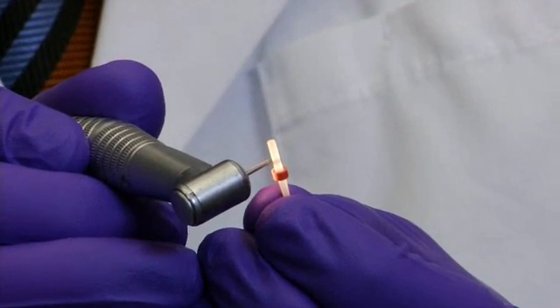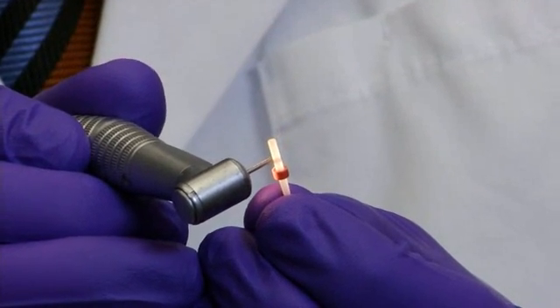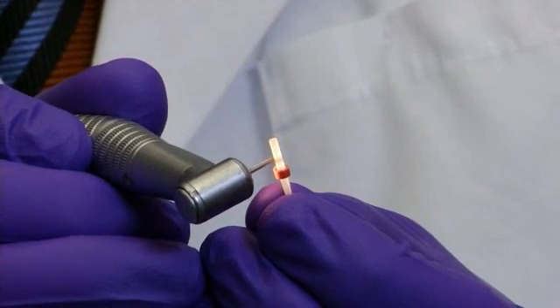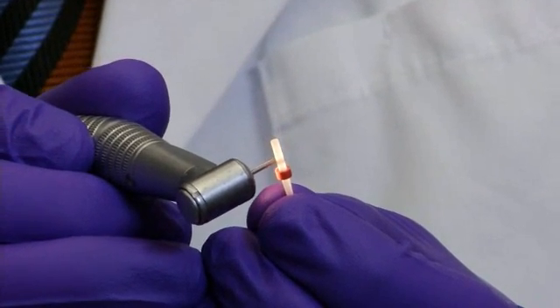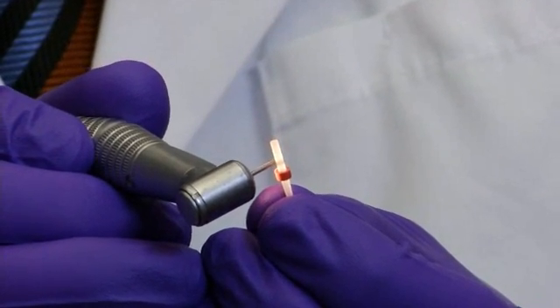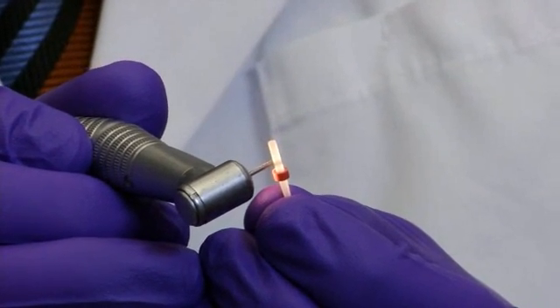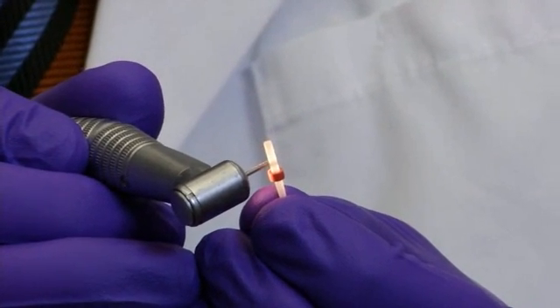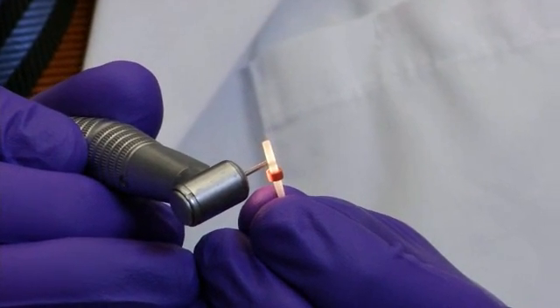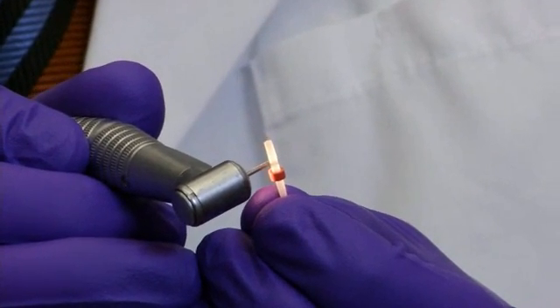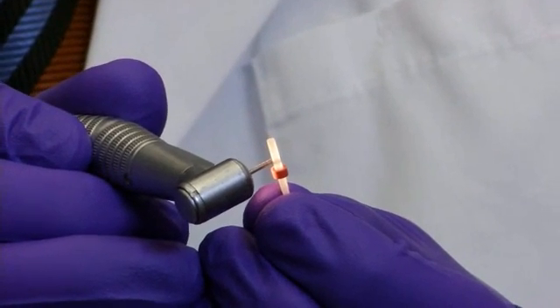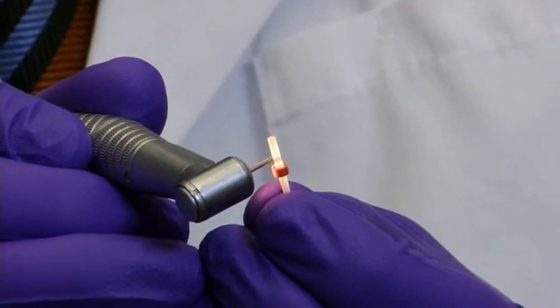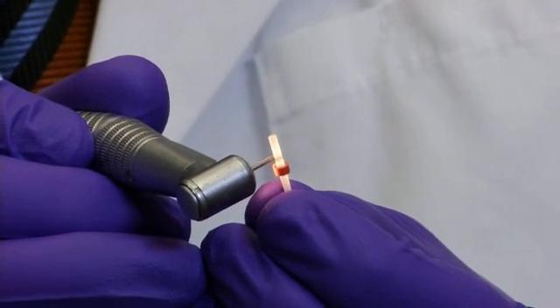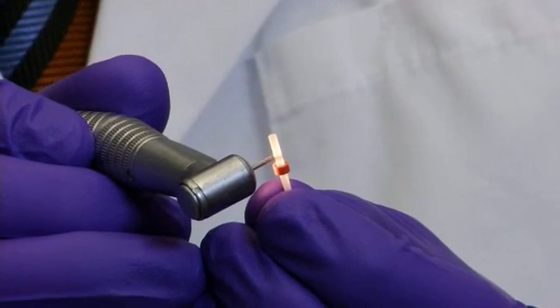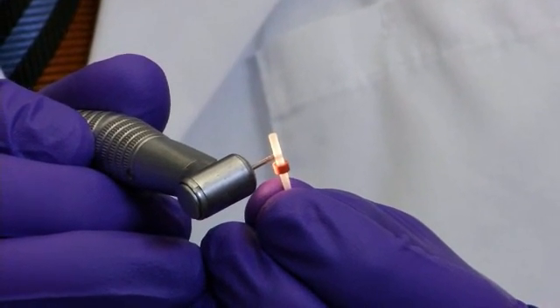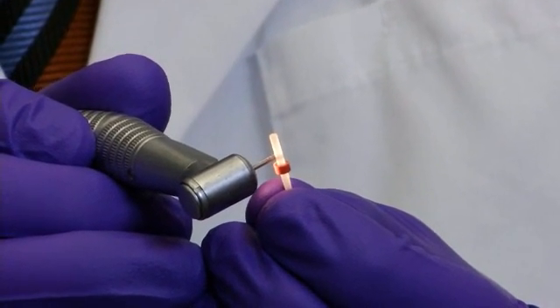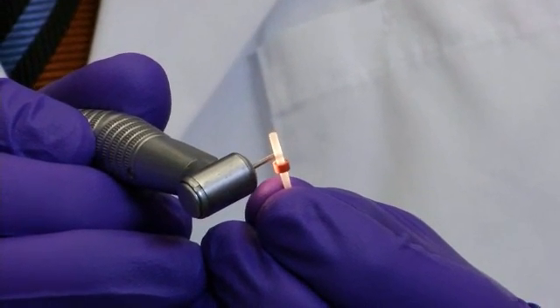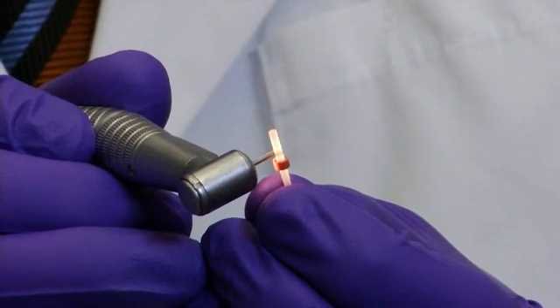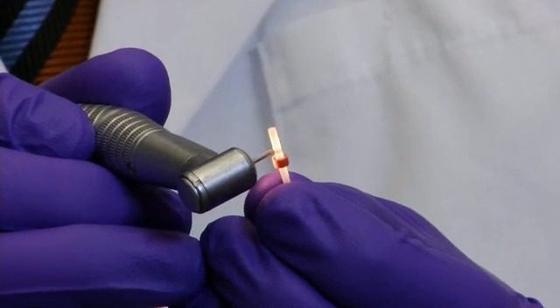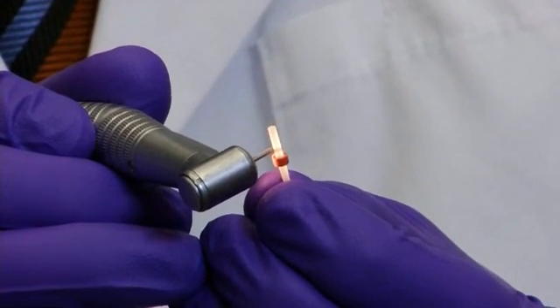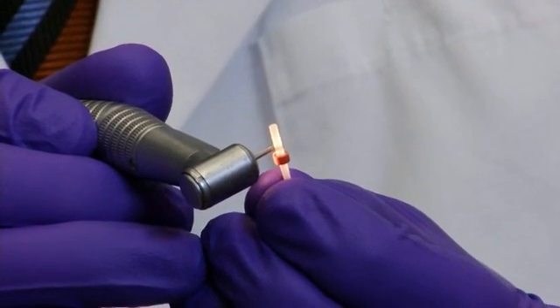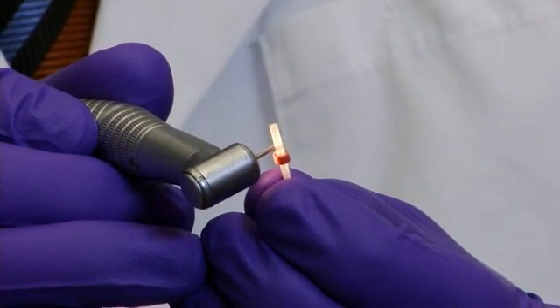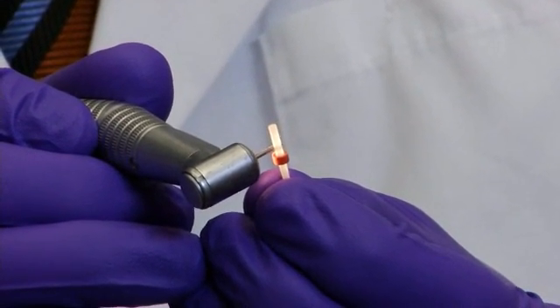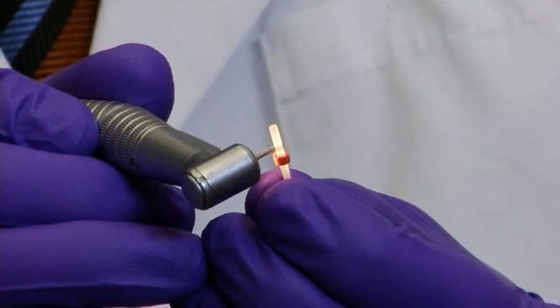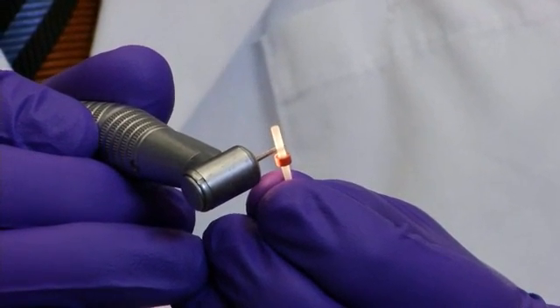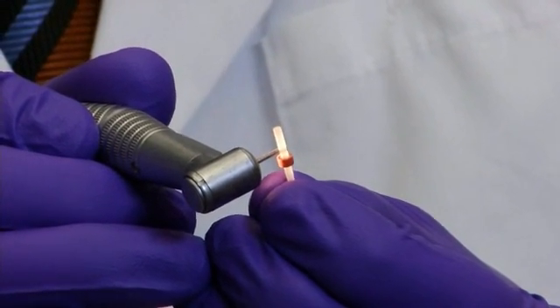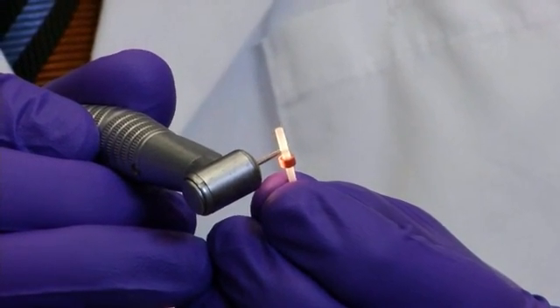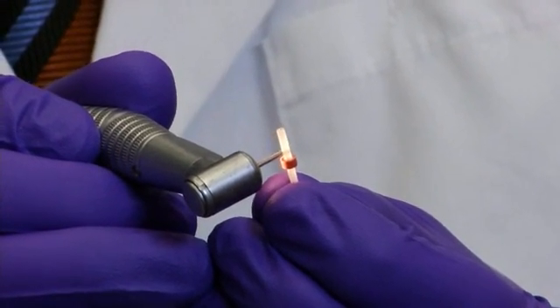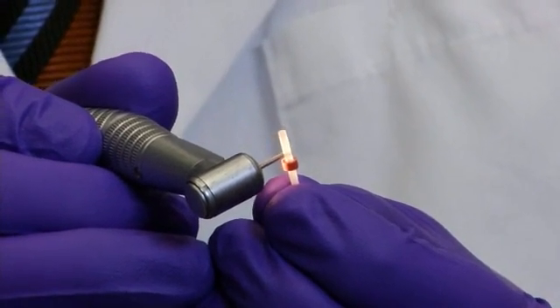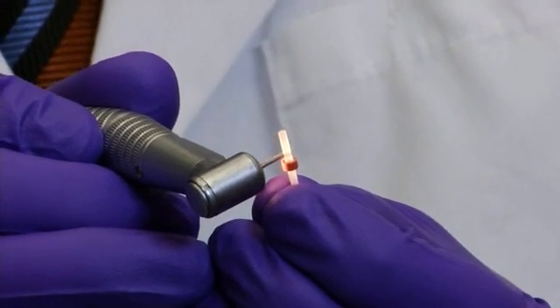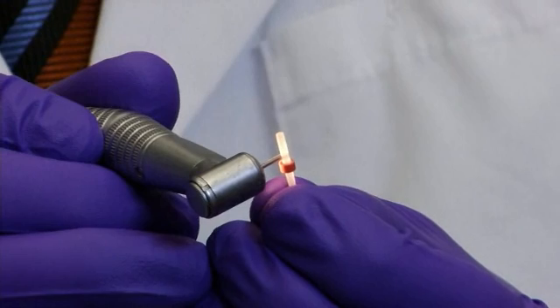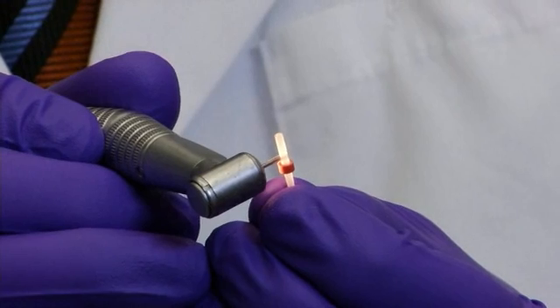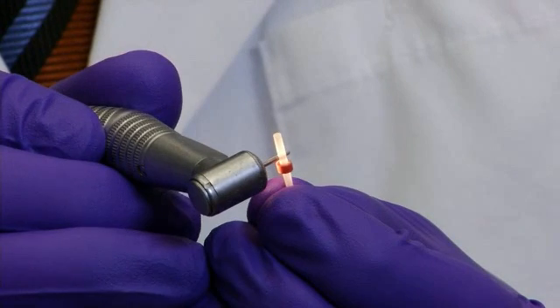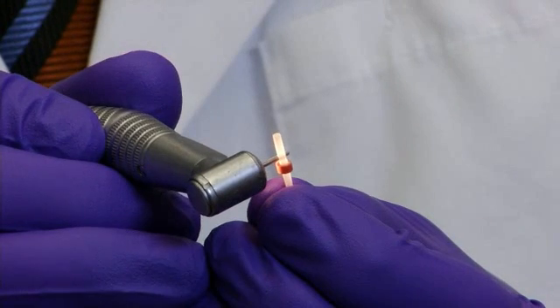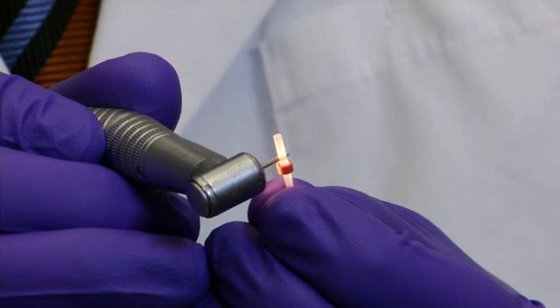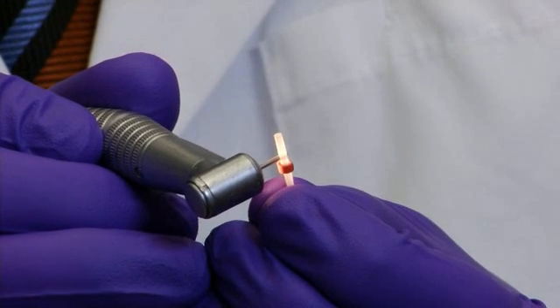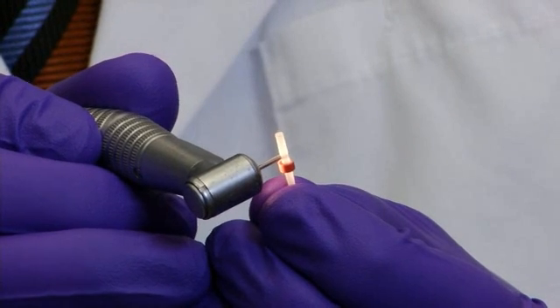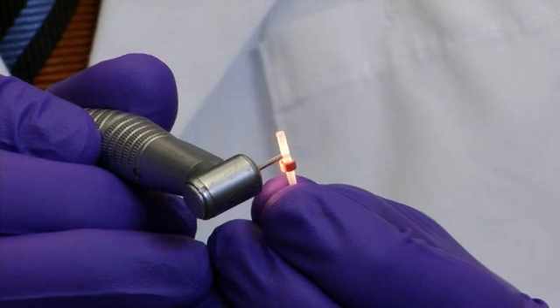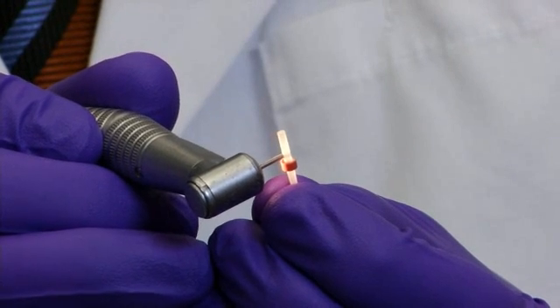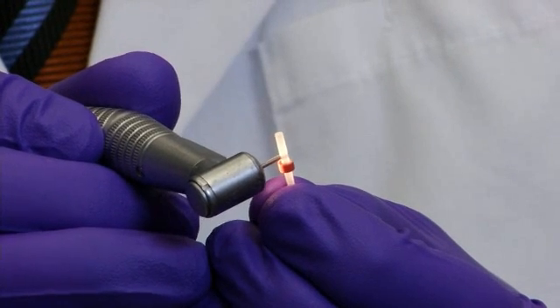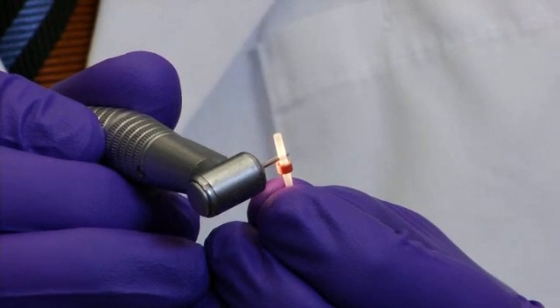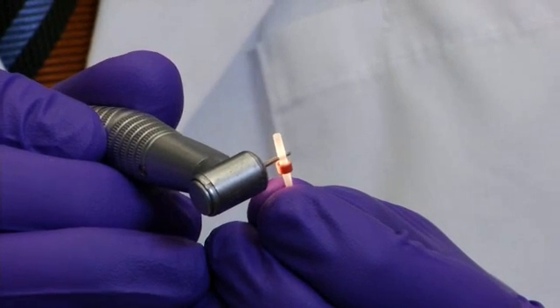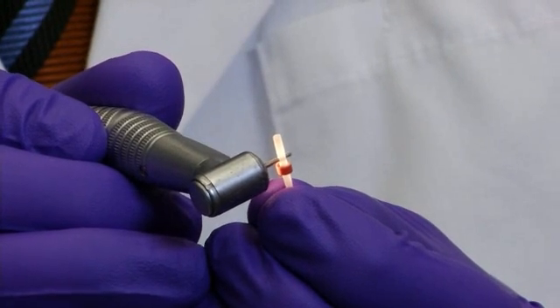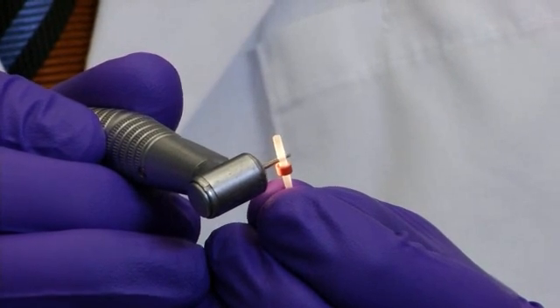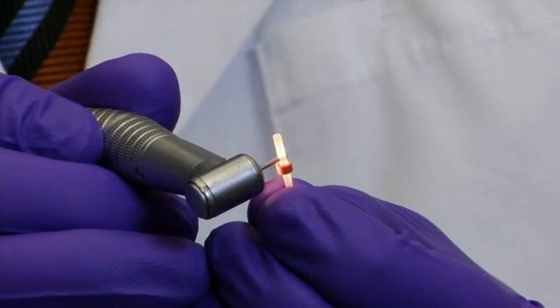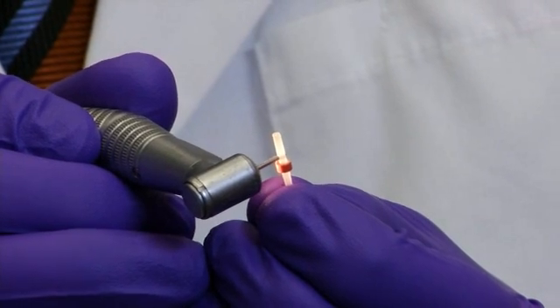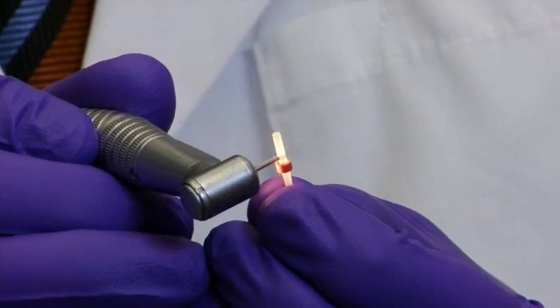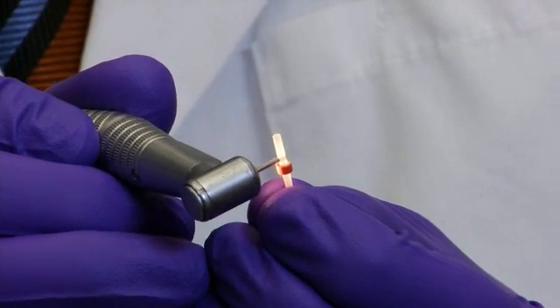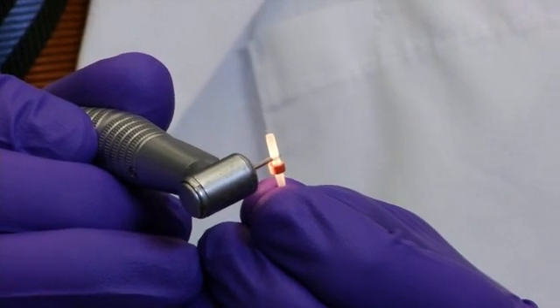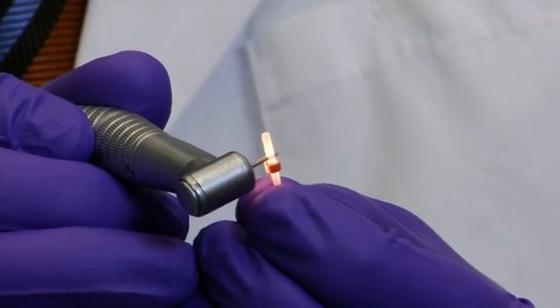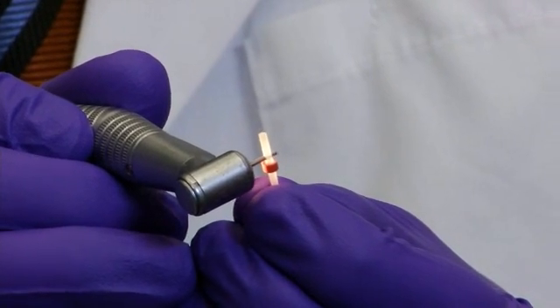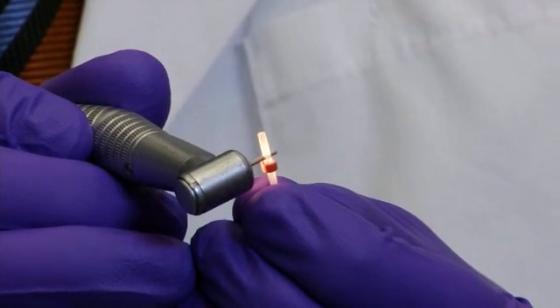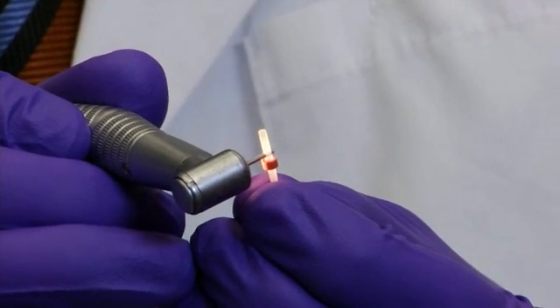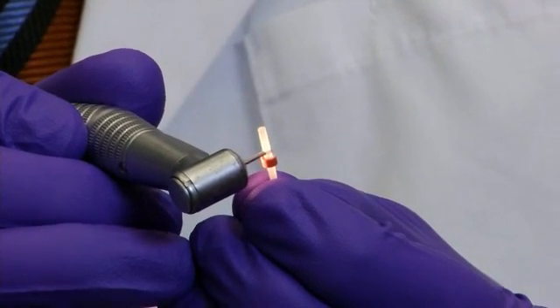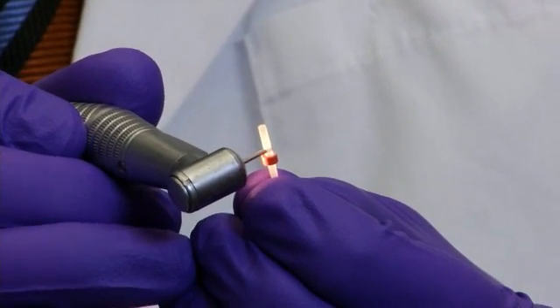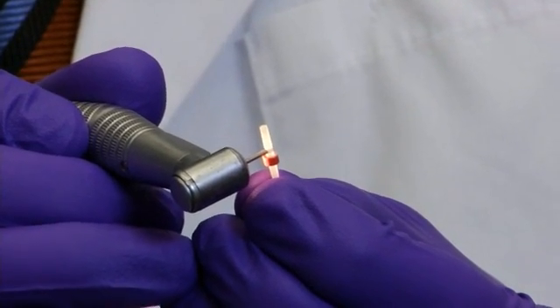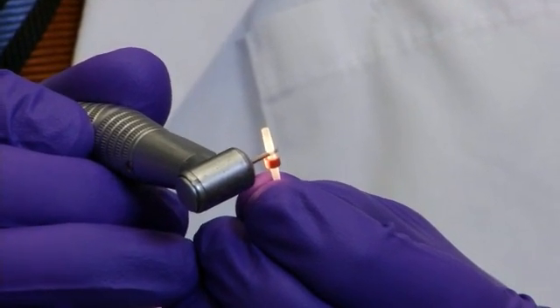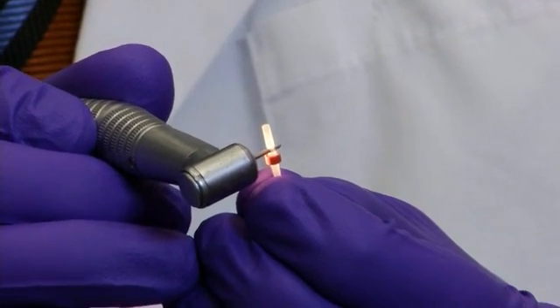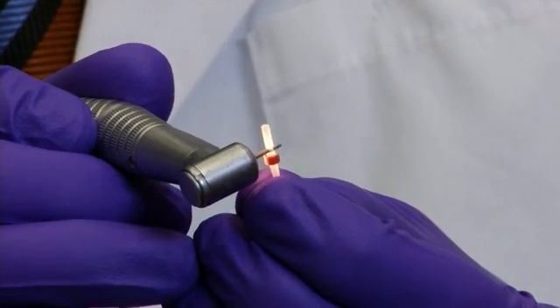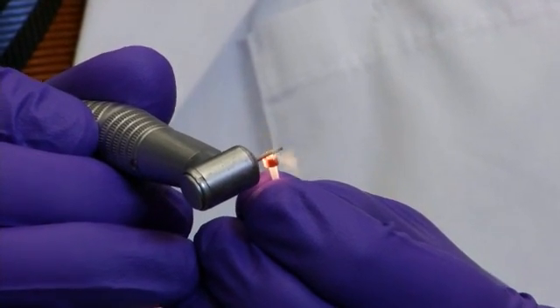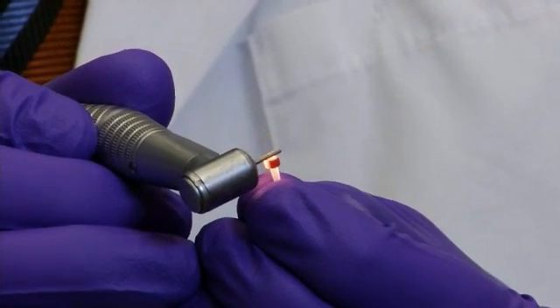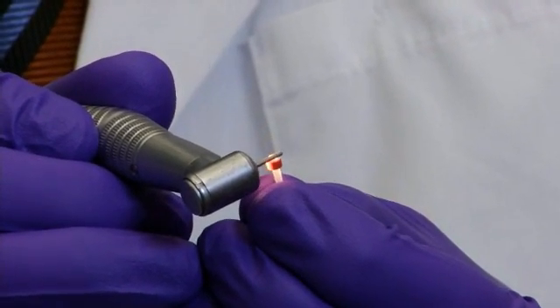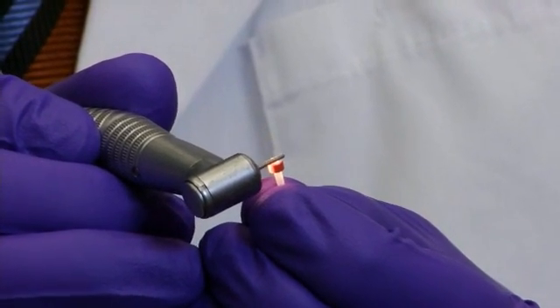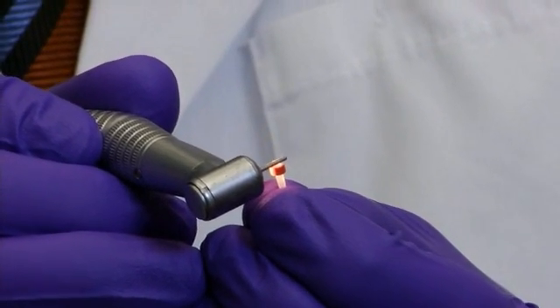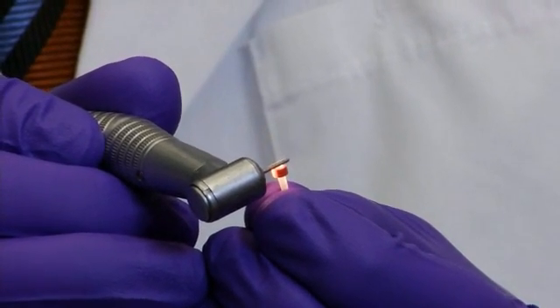Do not use scissors, scalpels, or similar tools, since they will crush the post and ruin the structure and stability.